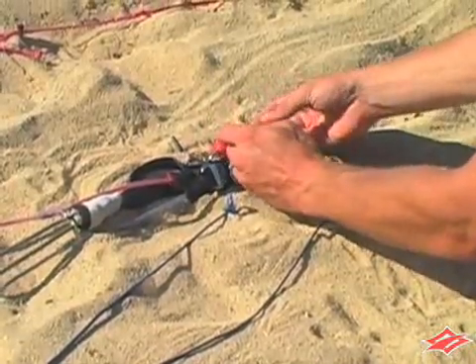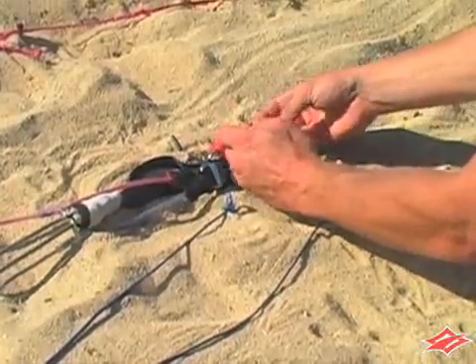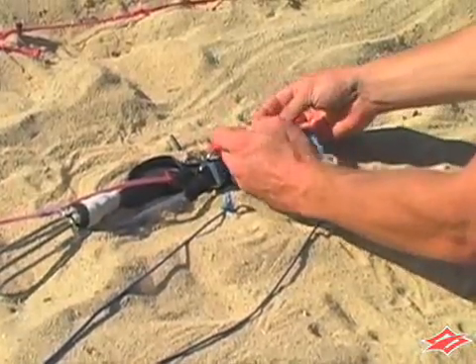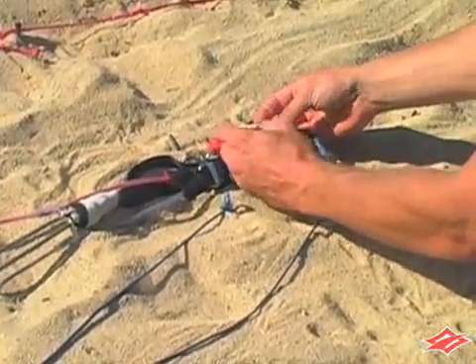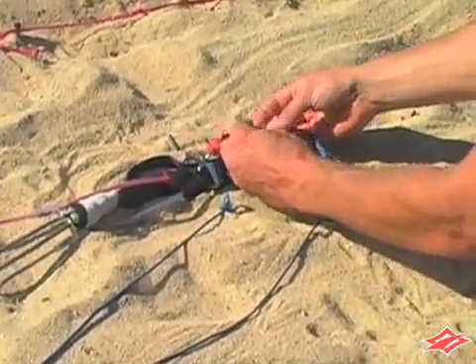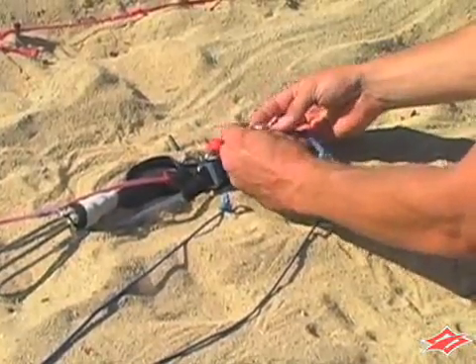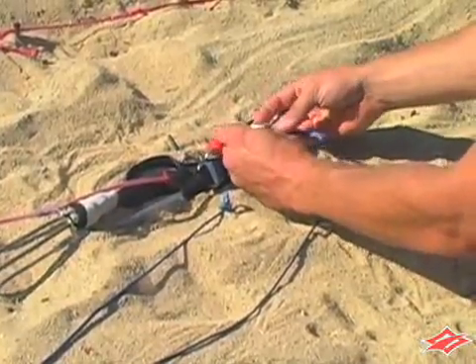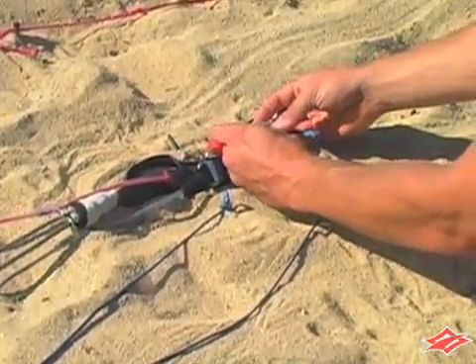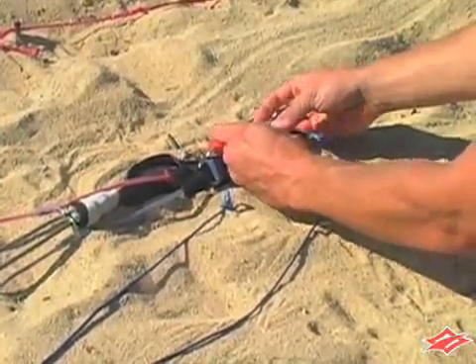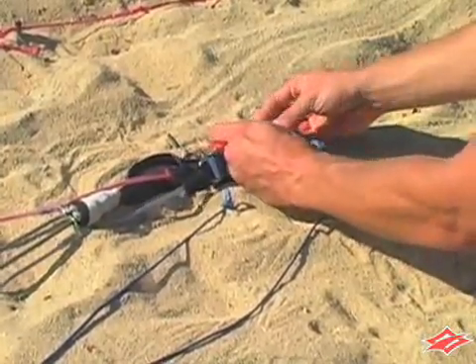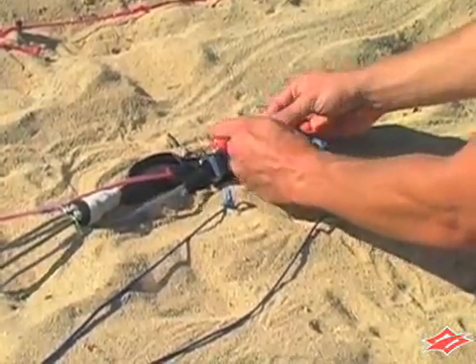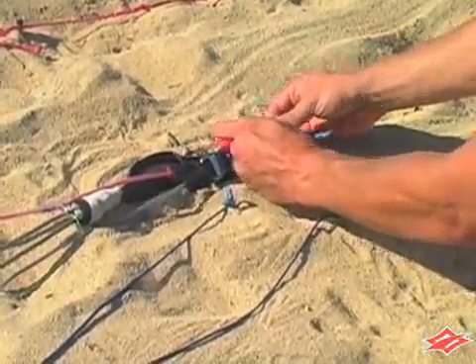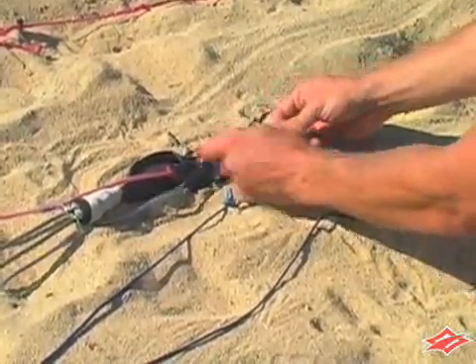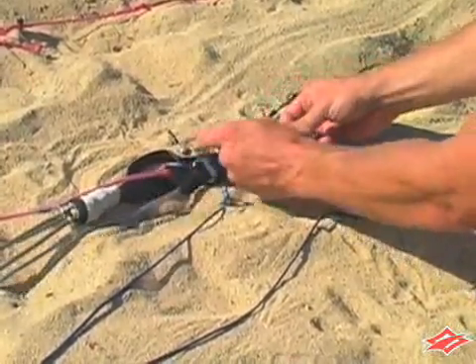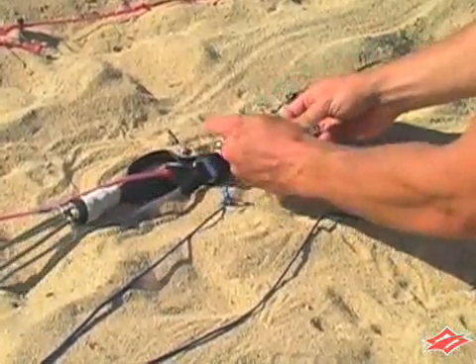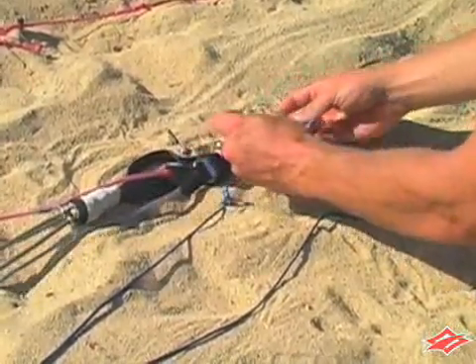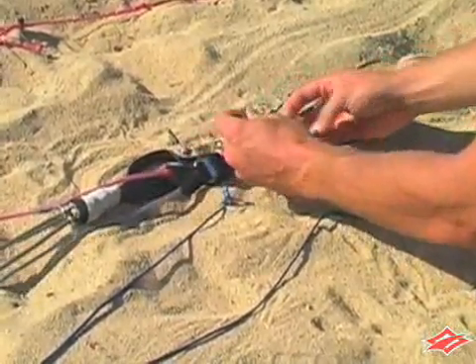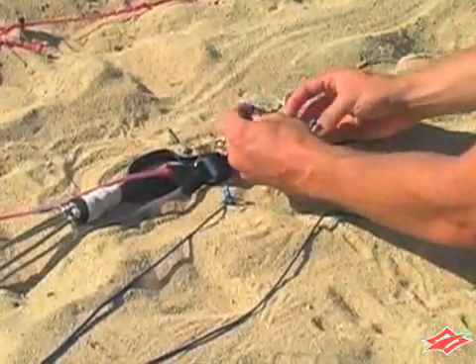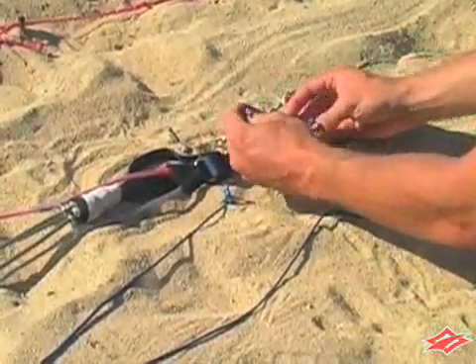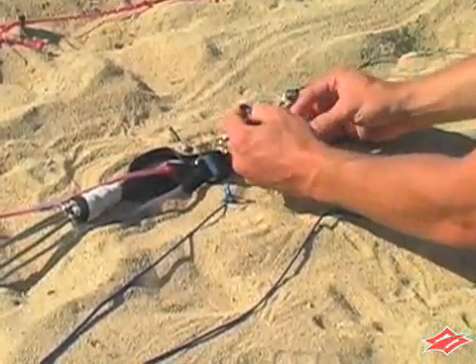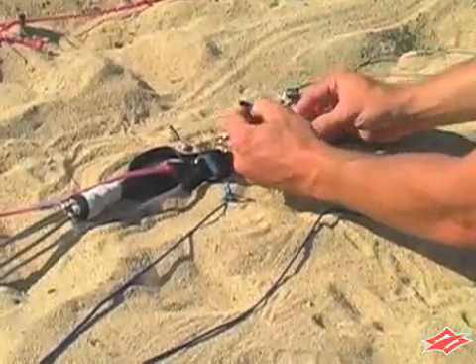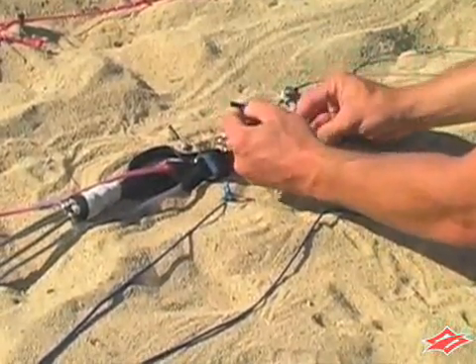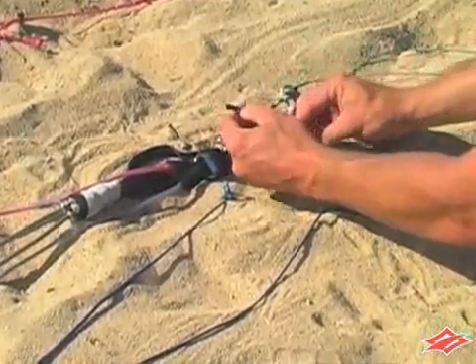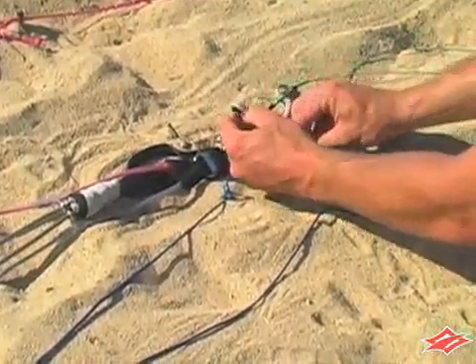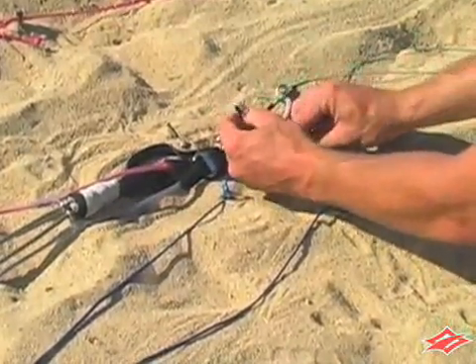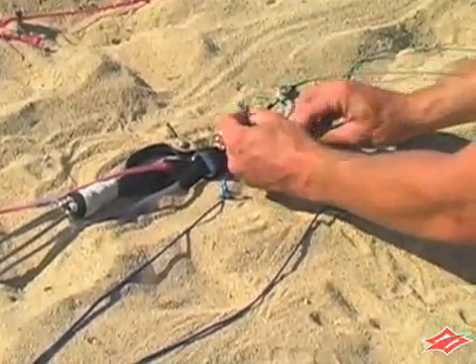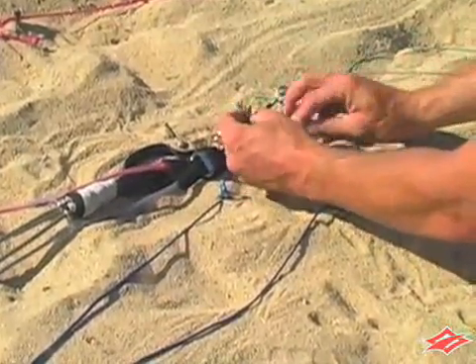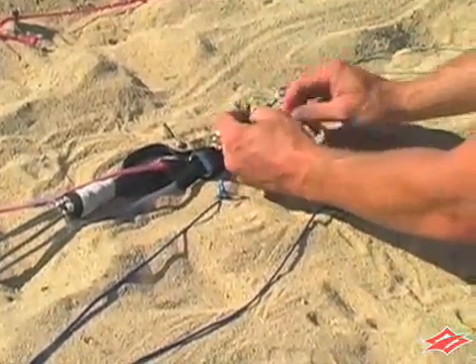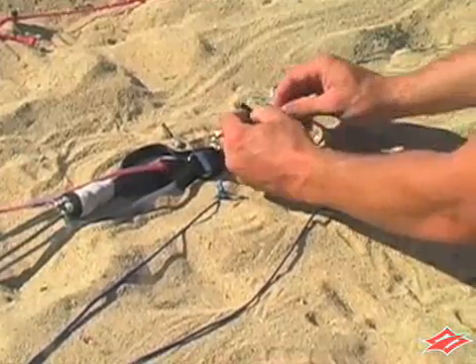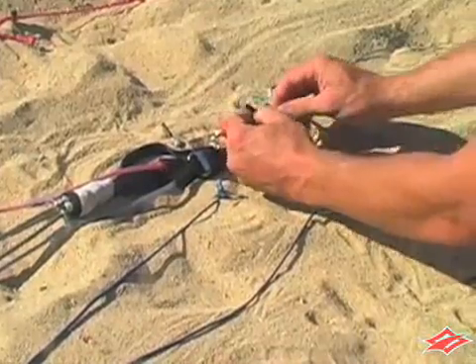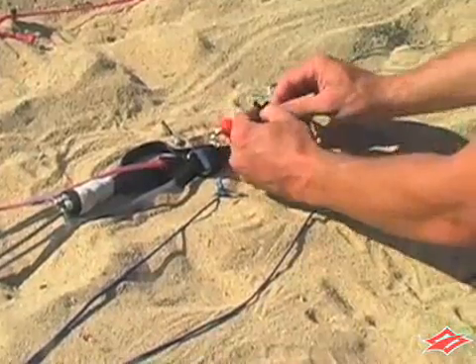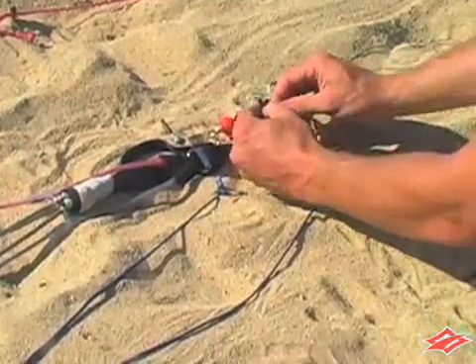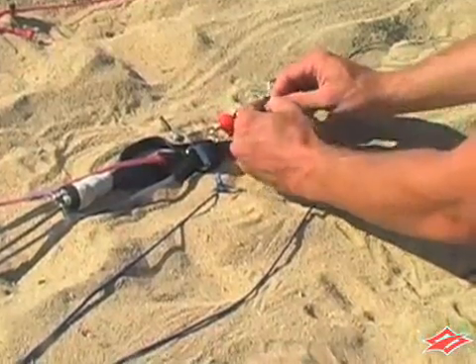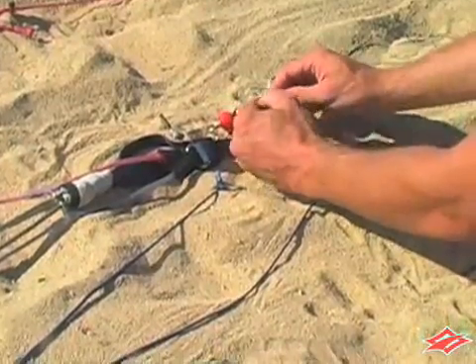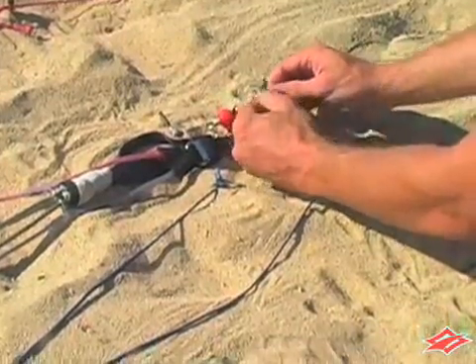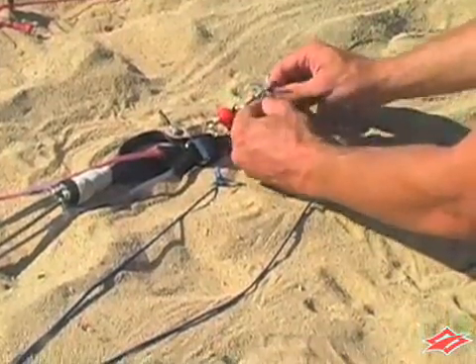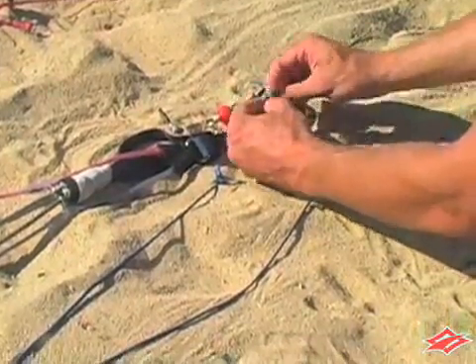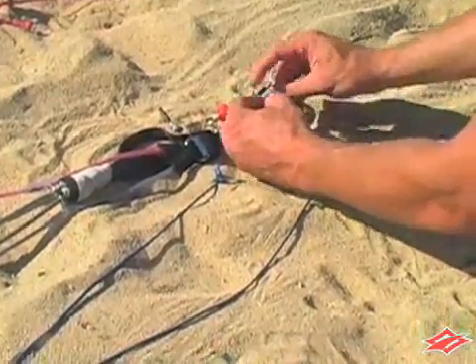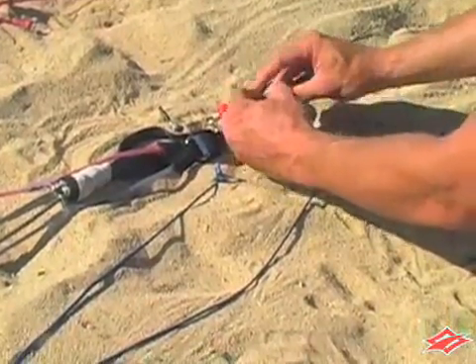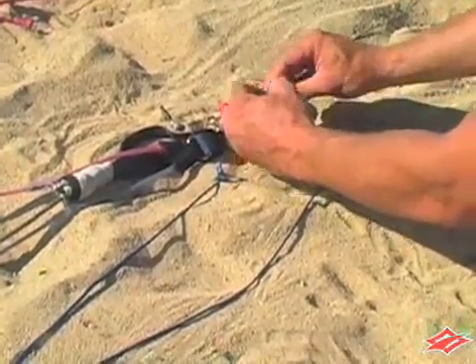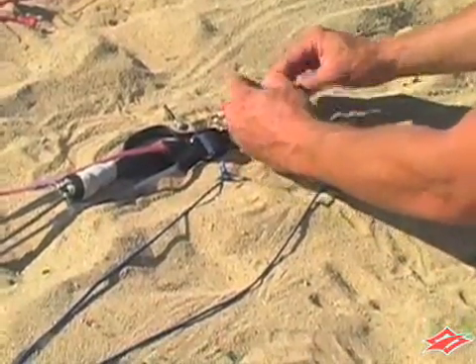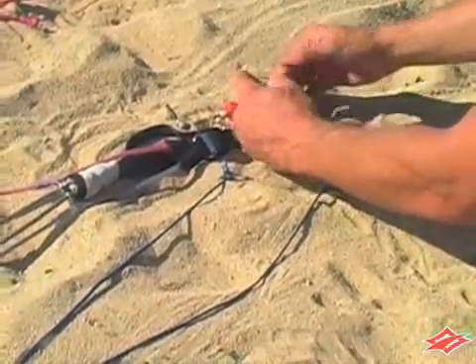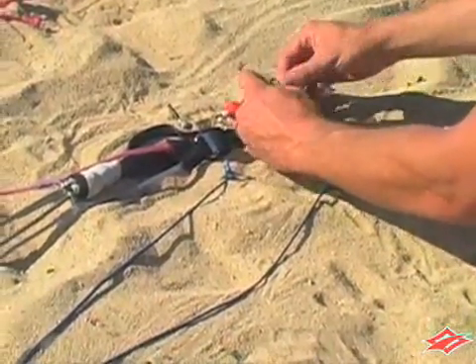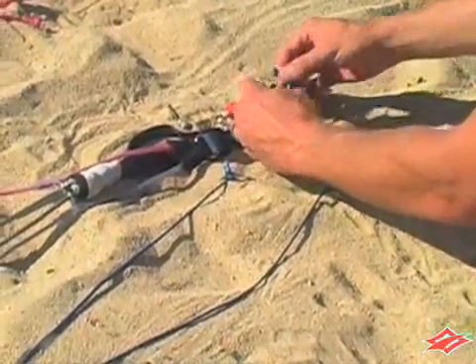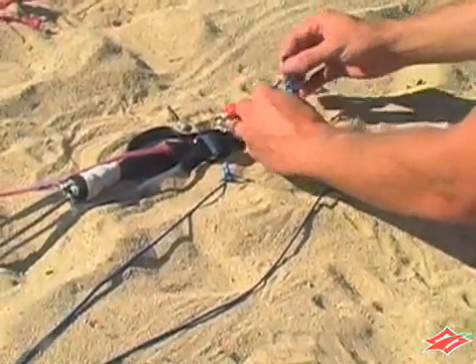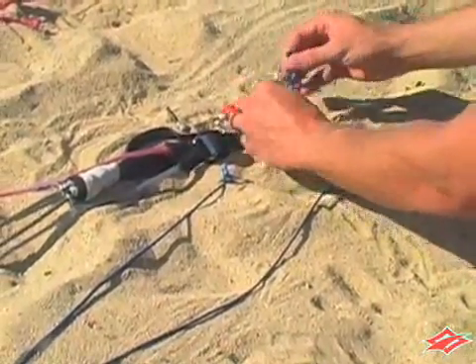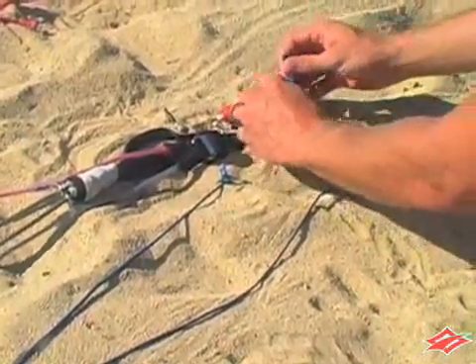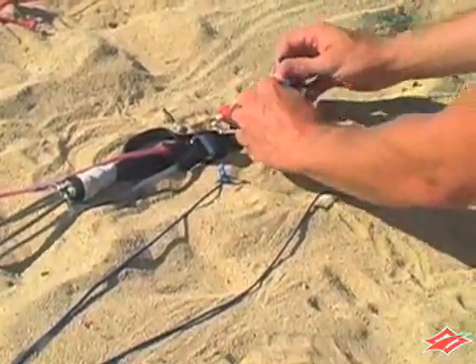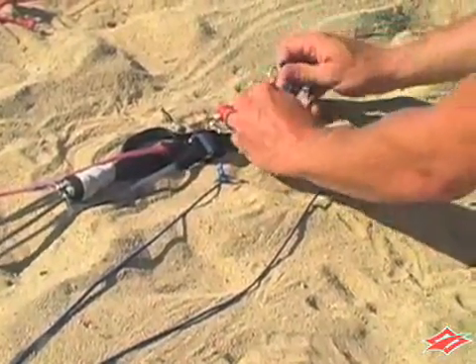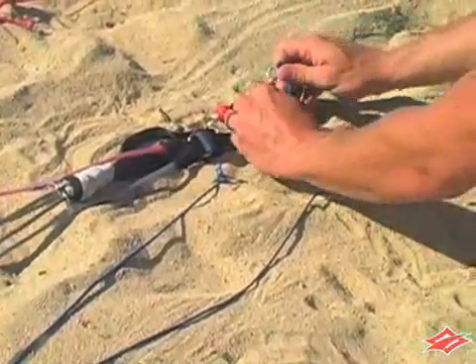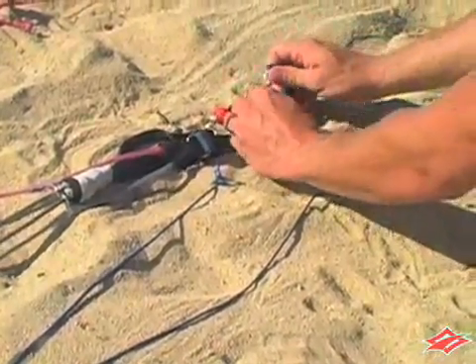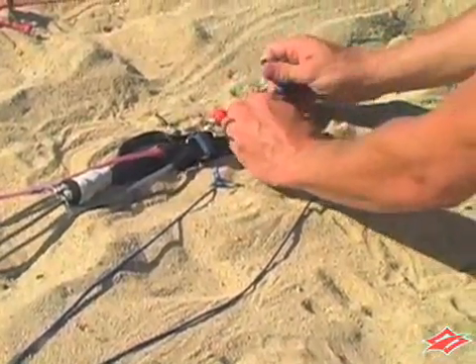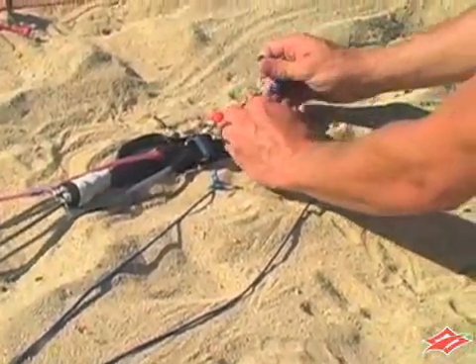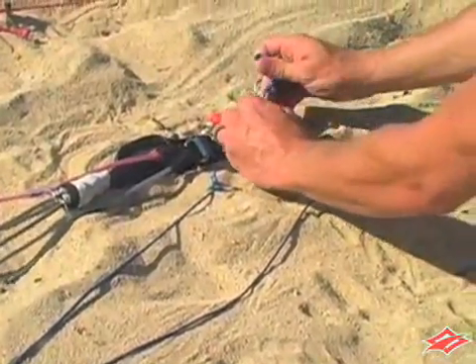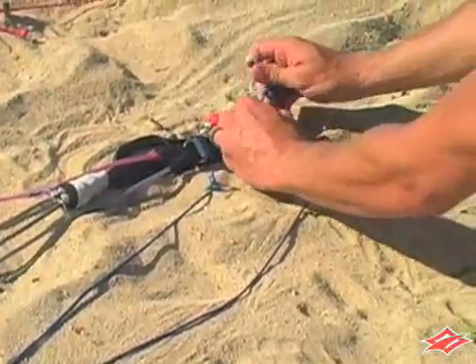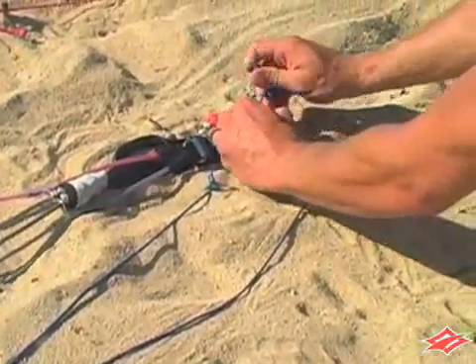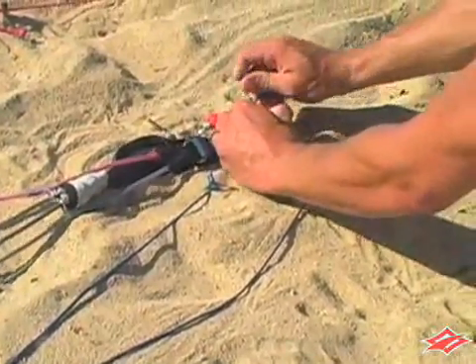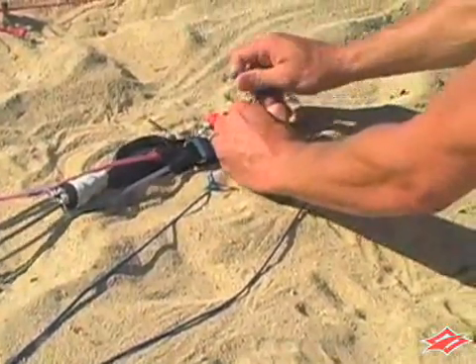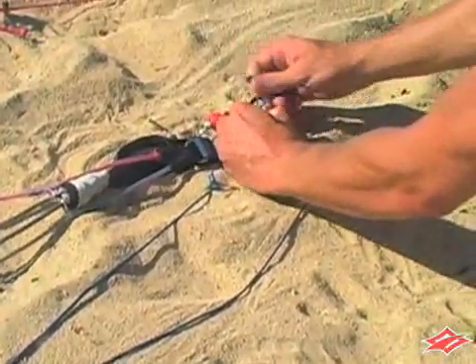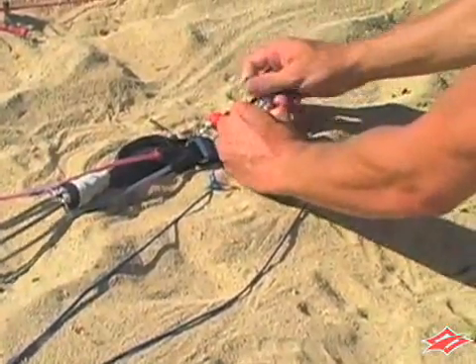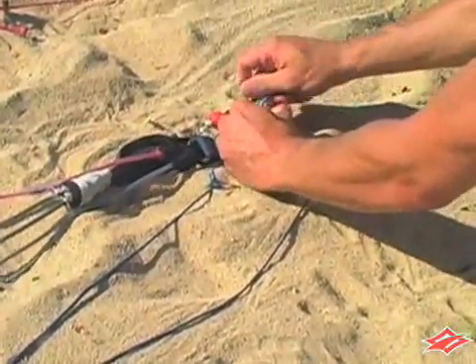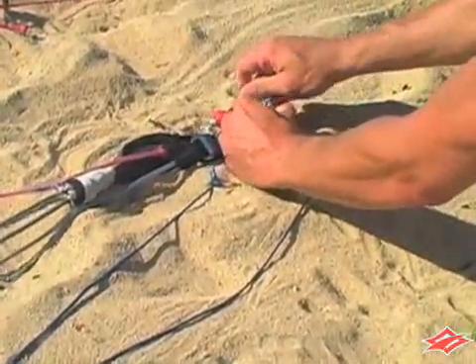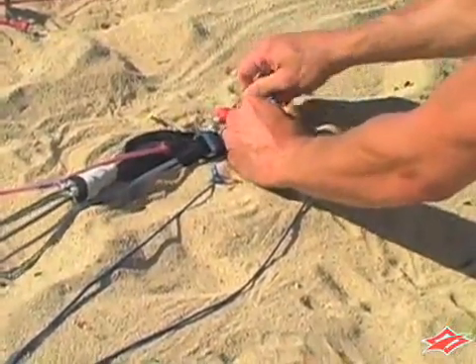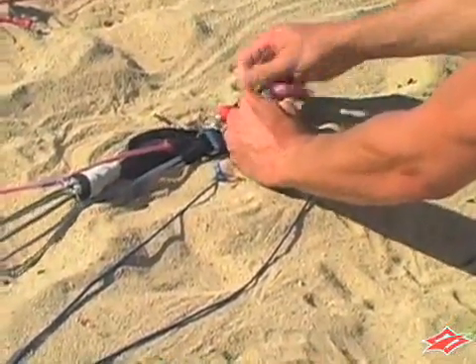Thread the black tab of the pigtail through the hole and feed the knots on the line through the loop, creating a lark's head knot on the triangle.